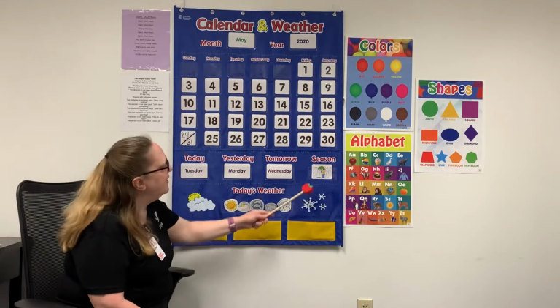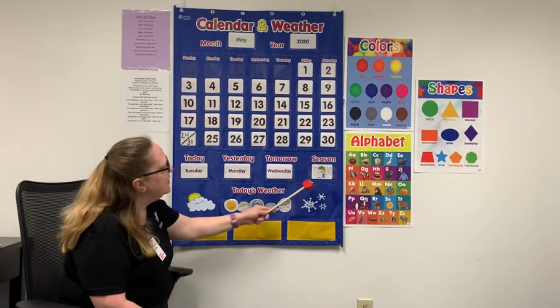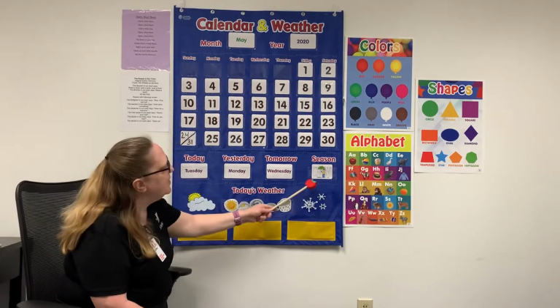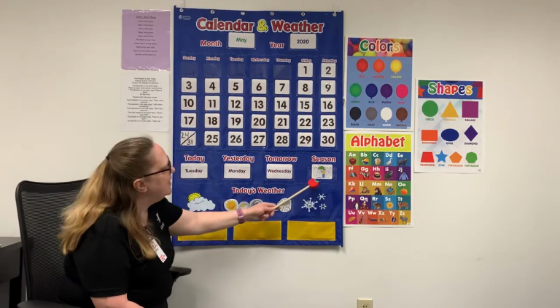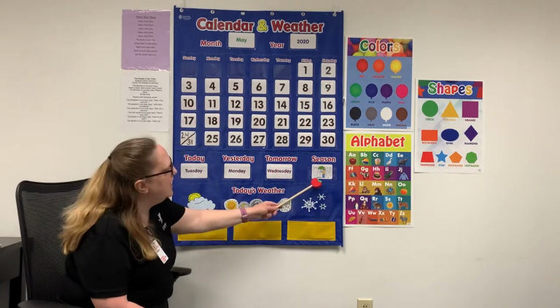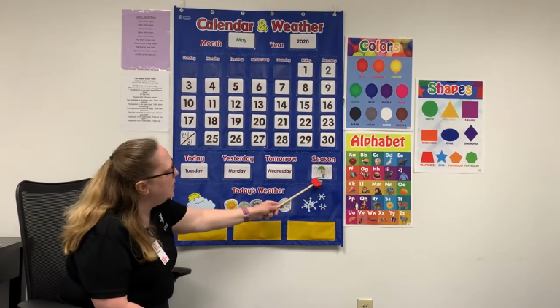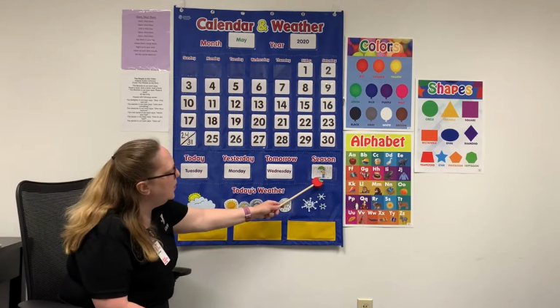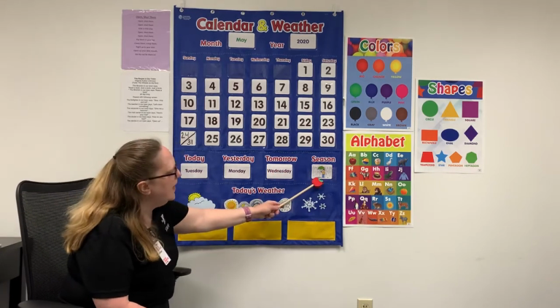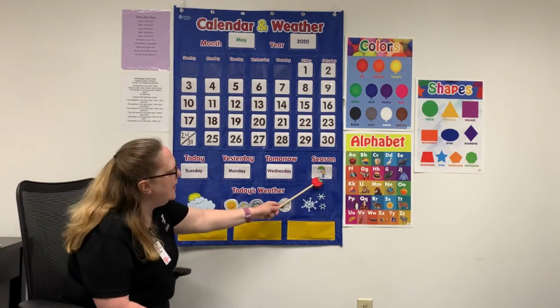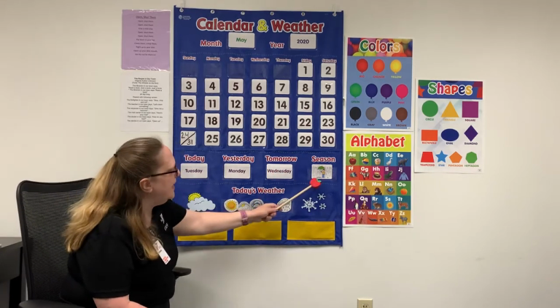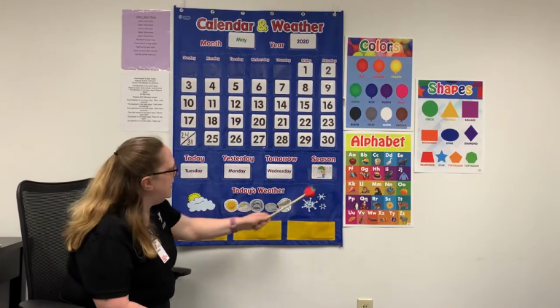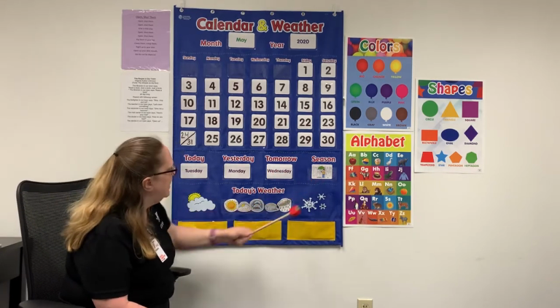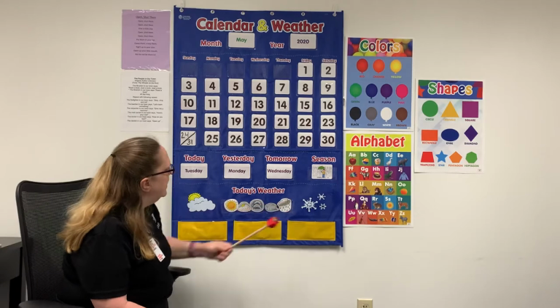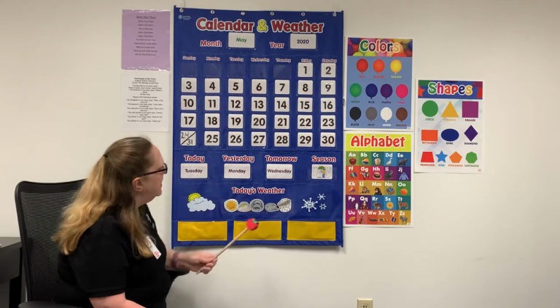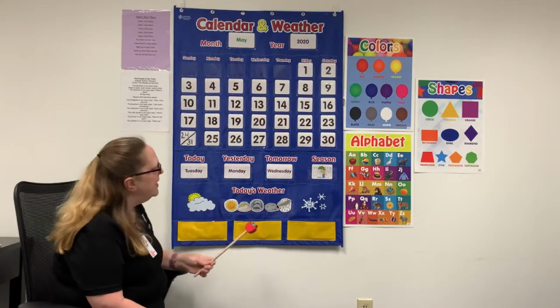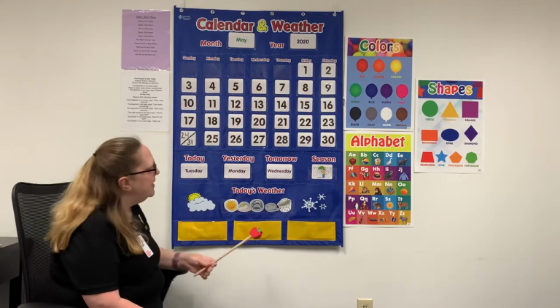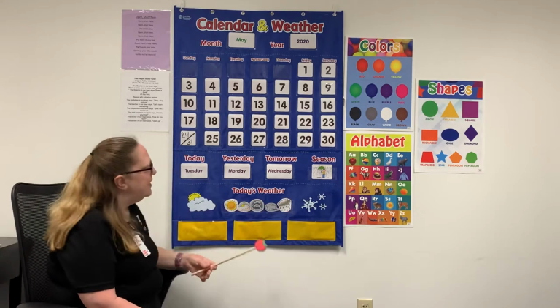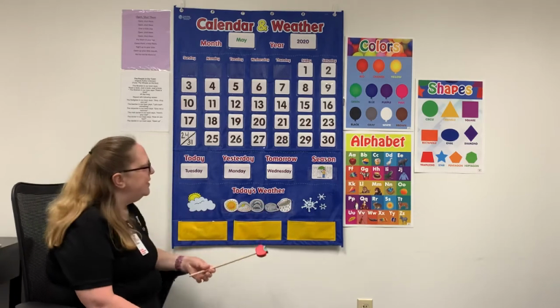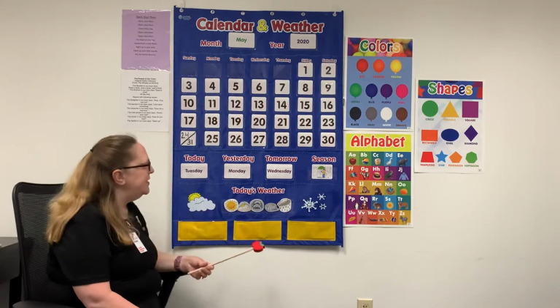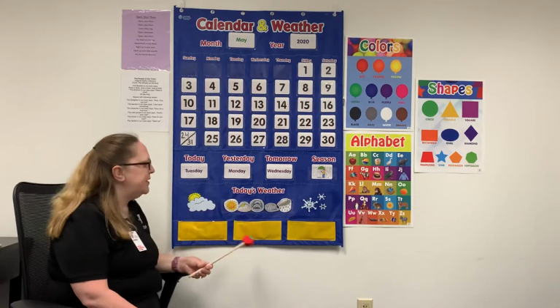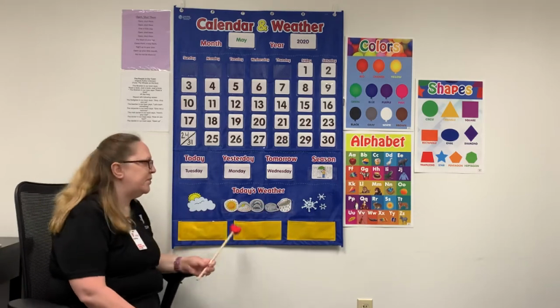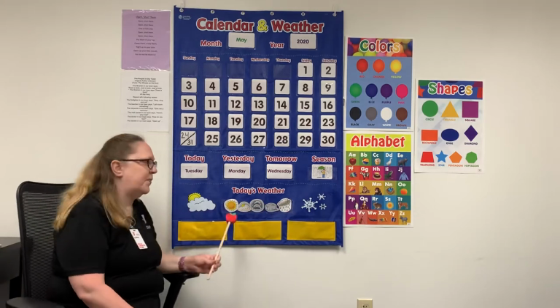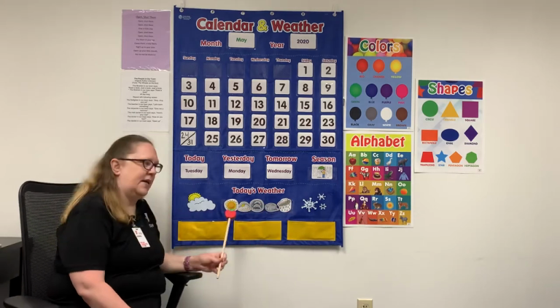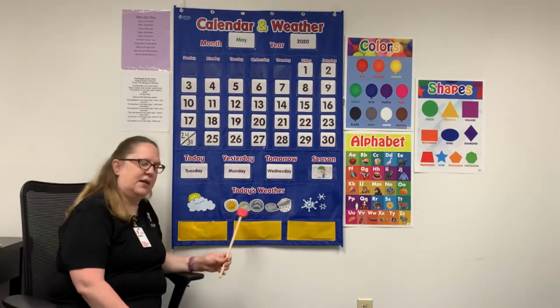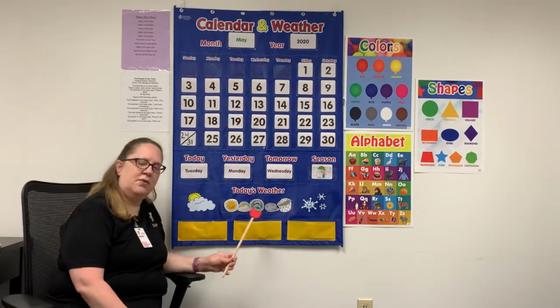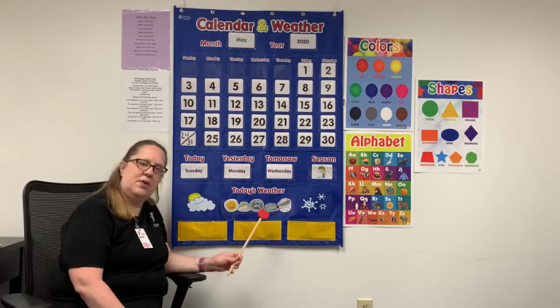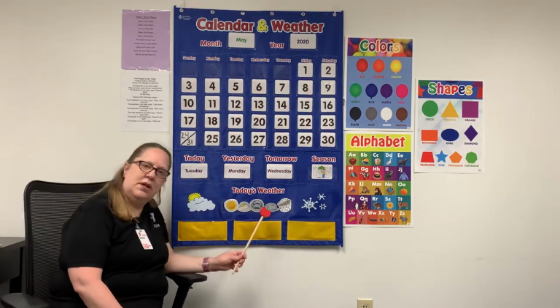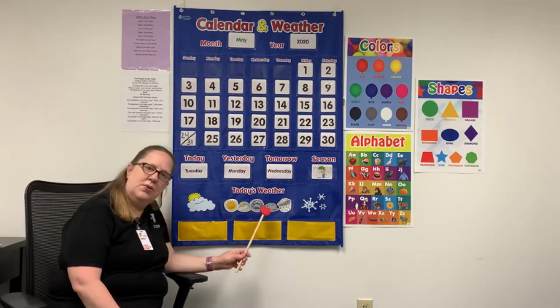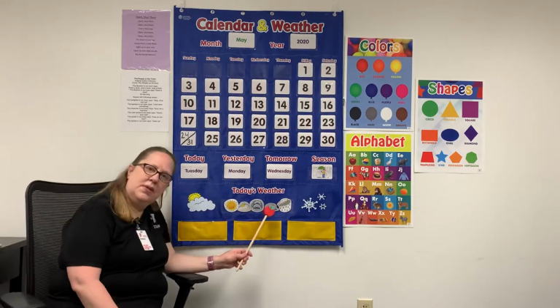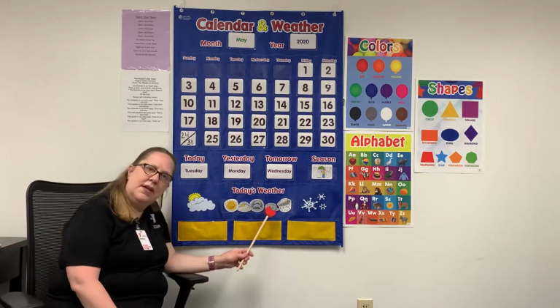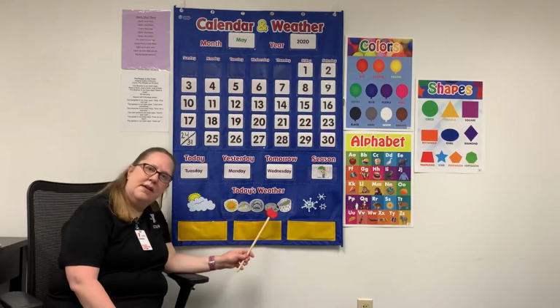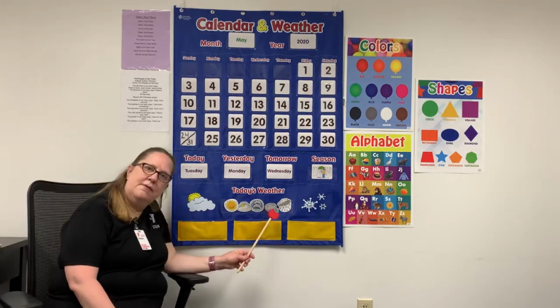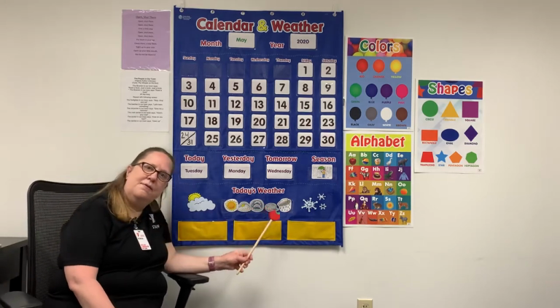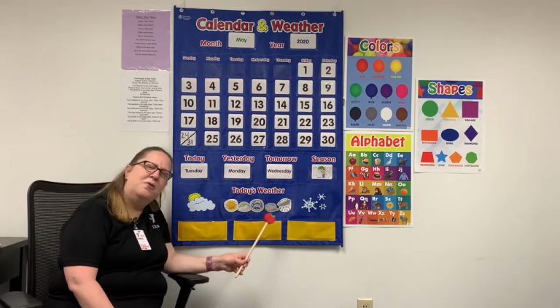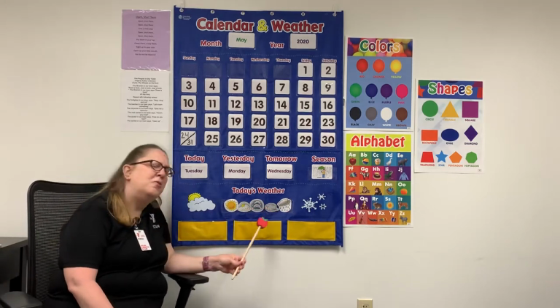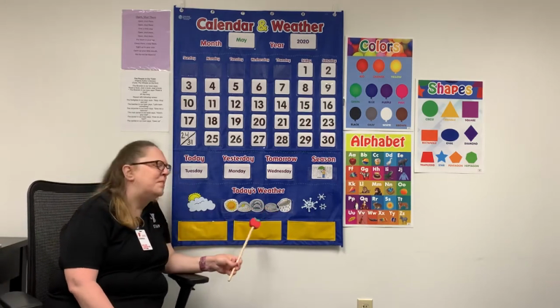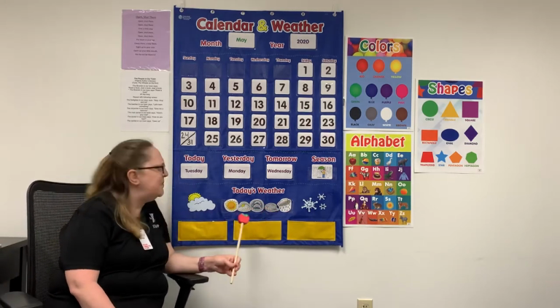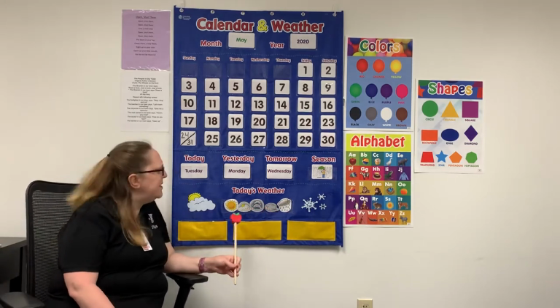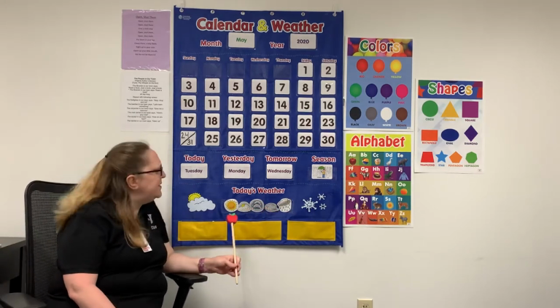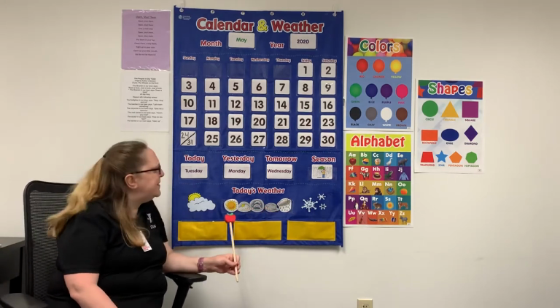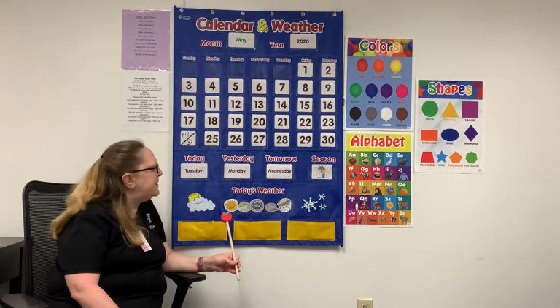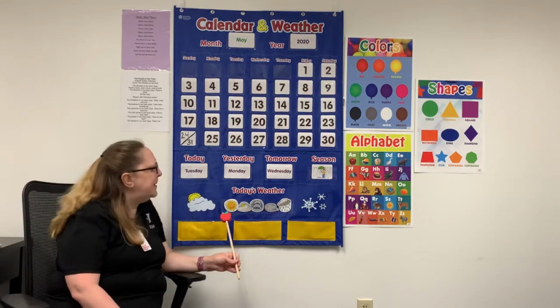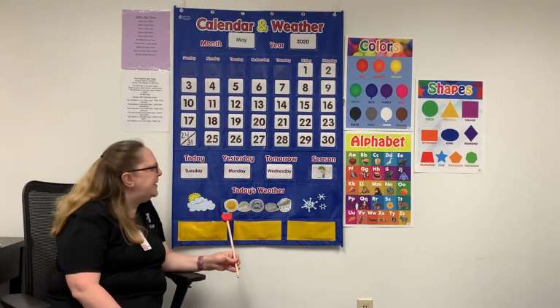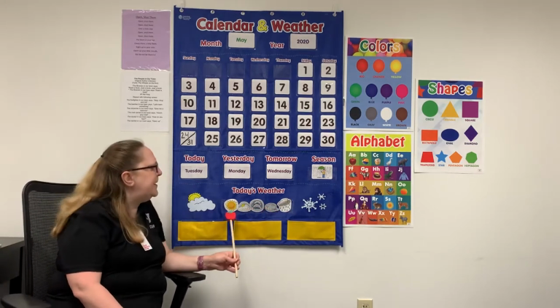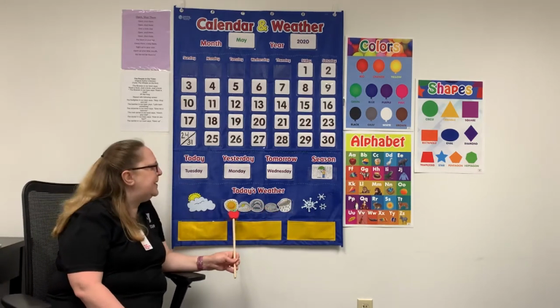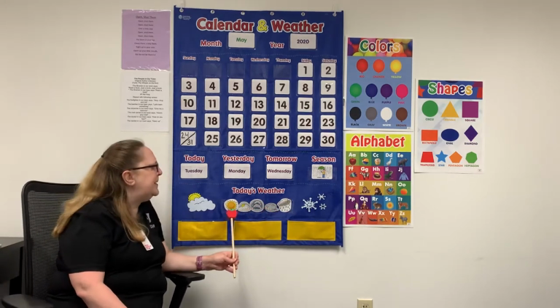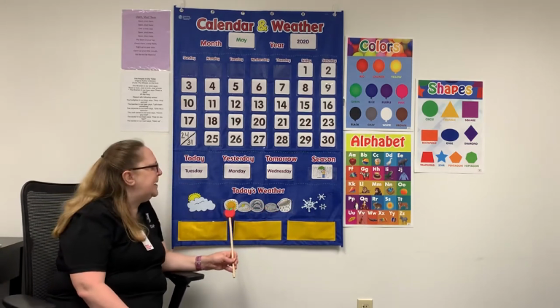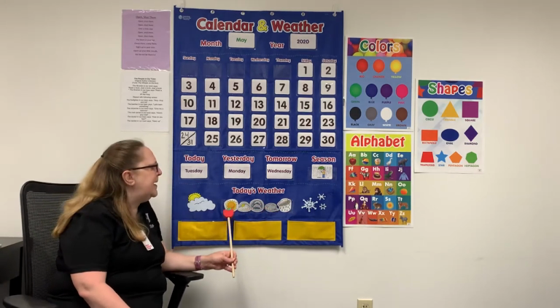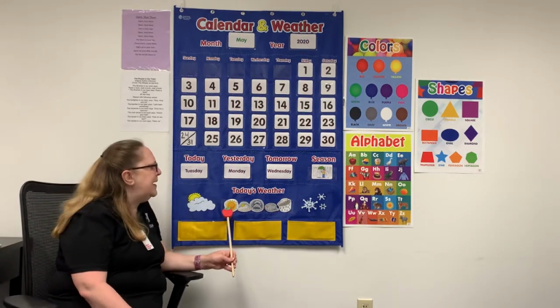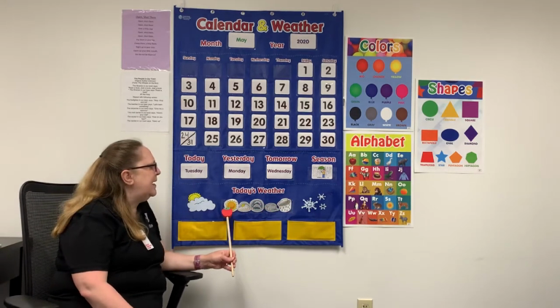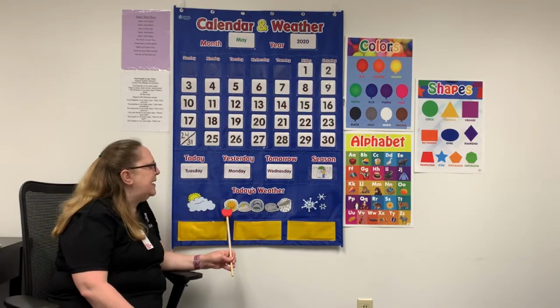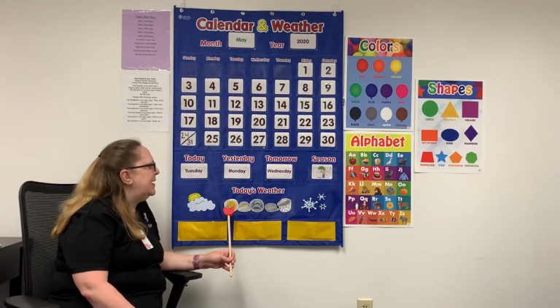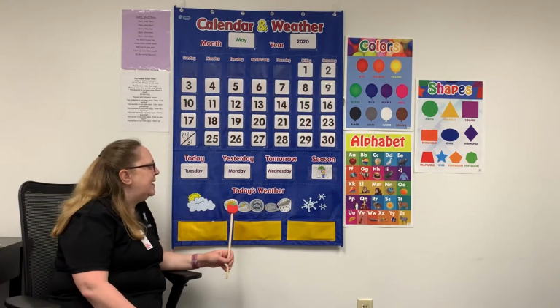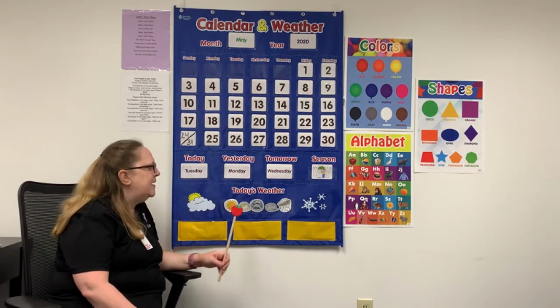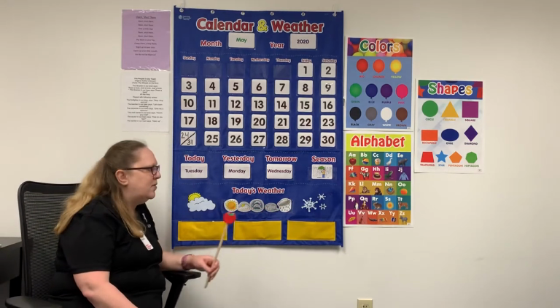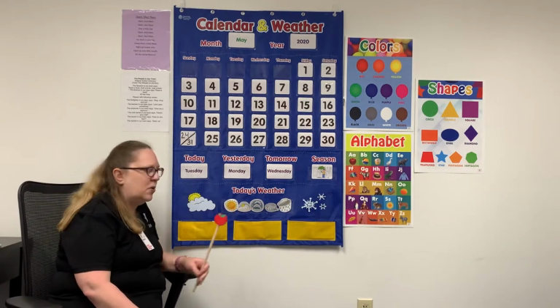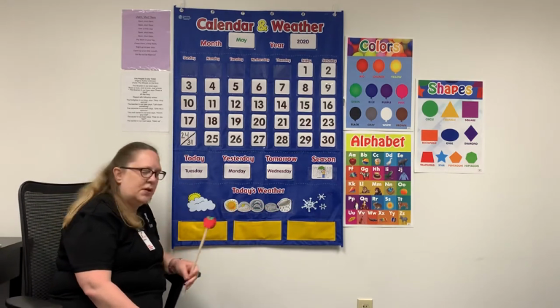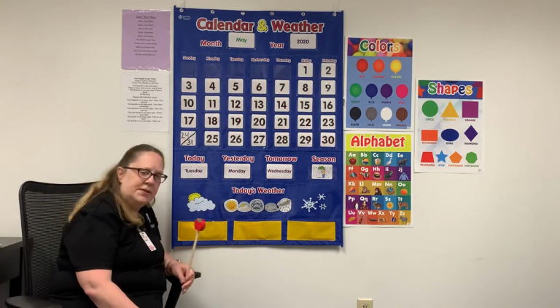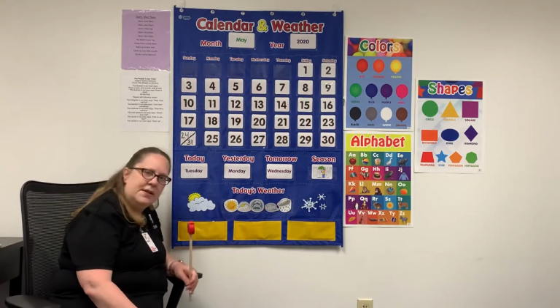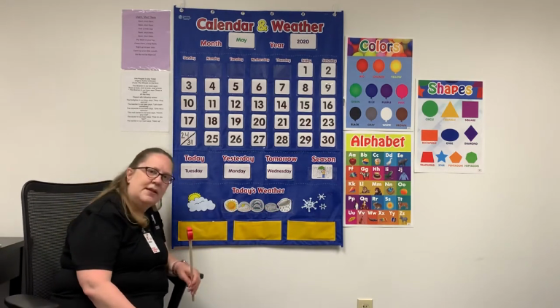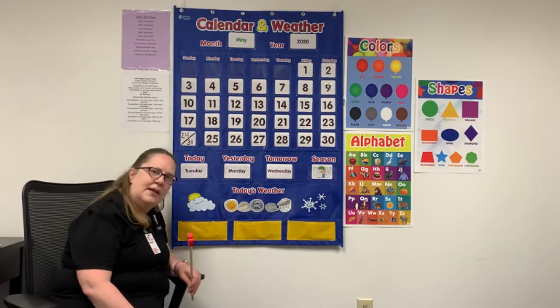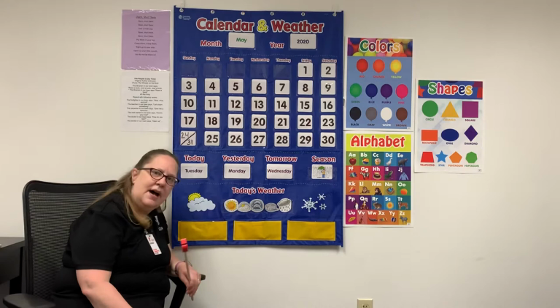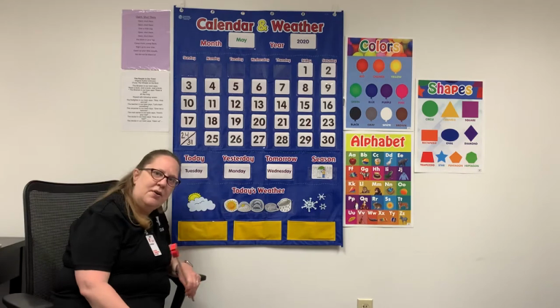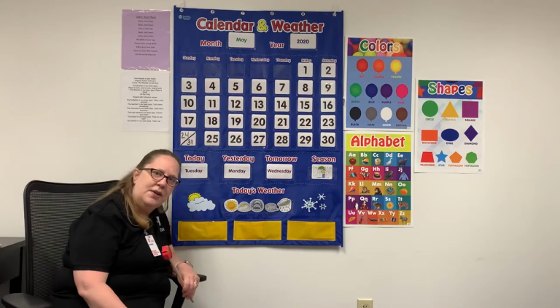It looks a little rainy. Is it rainy where you live, or maybe it's sunny today, or is it cloudy?